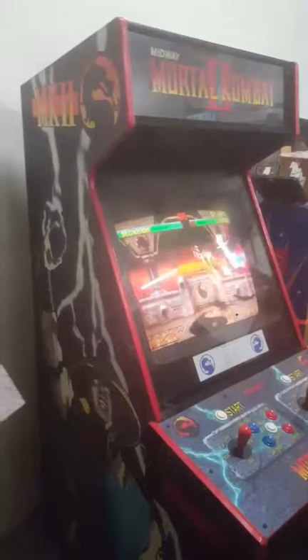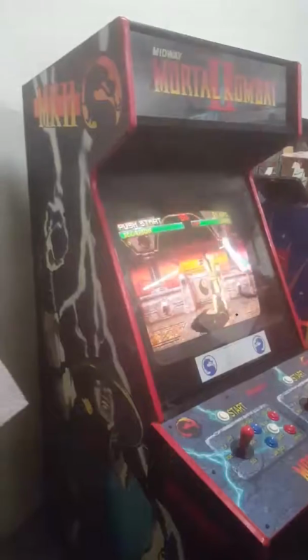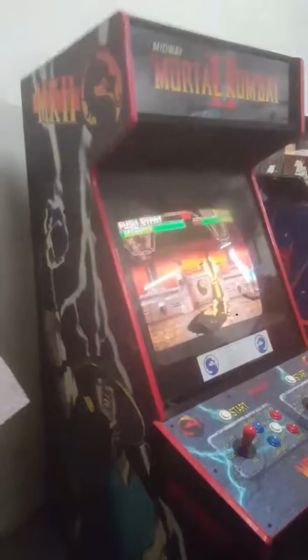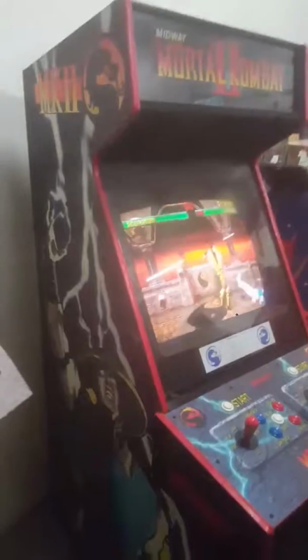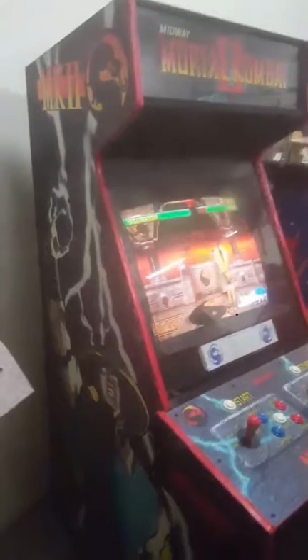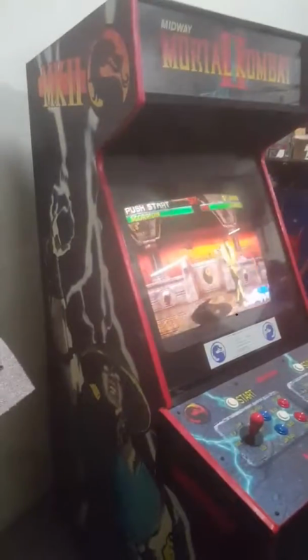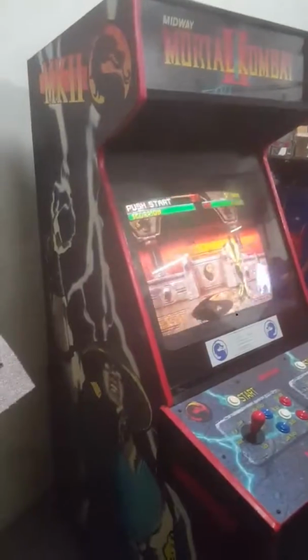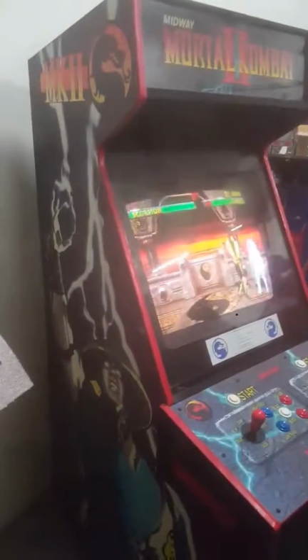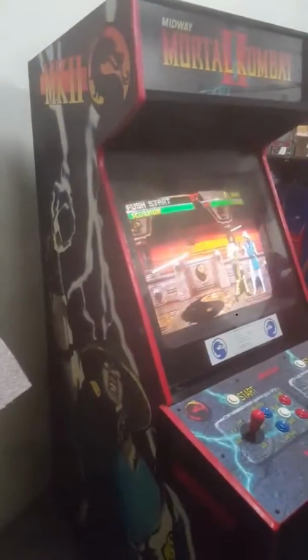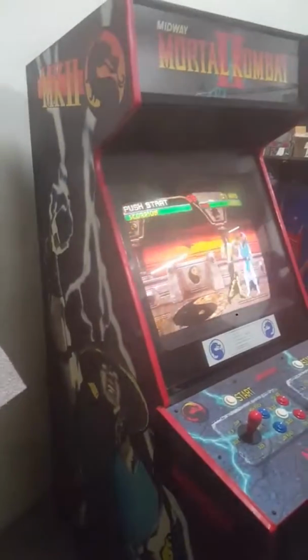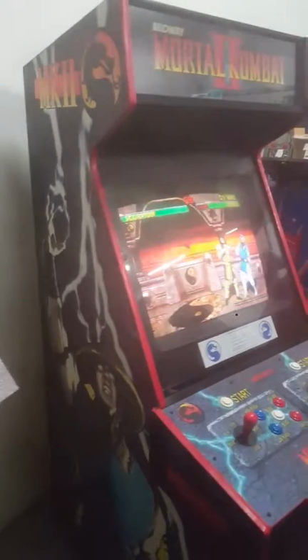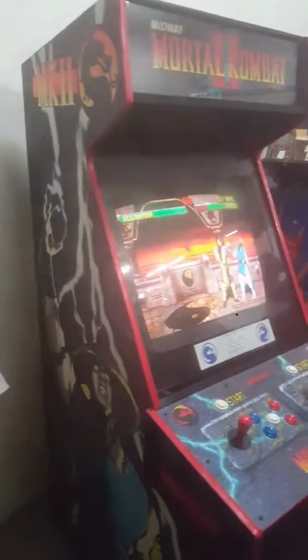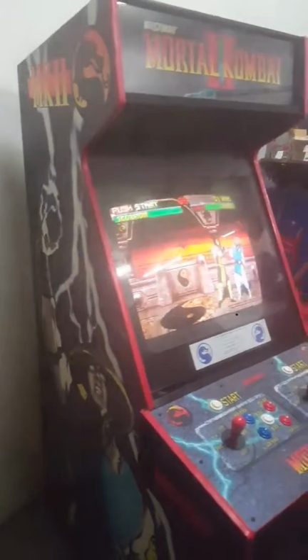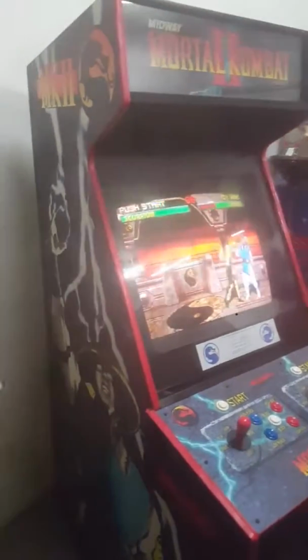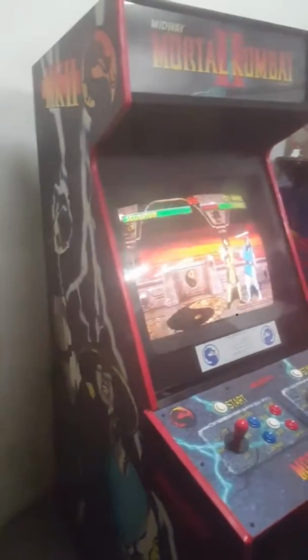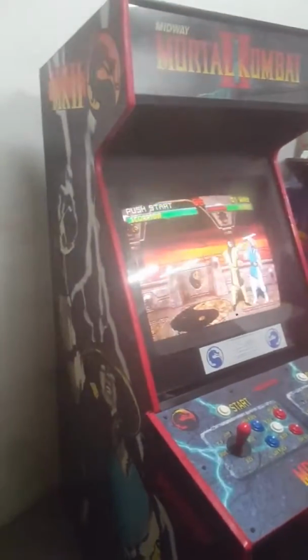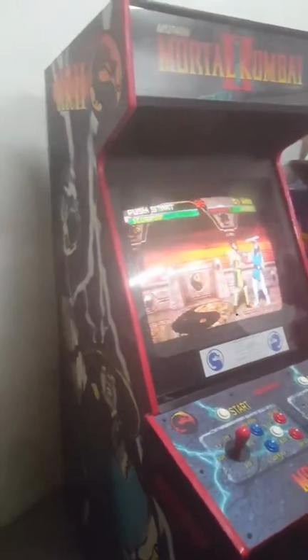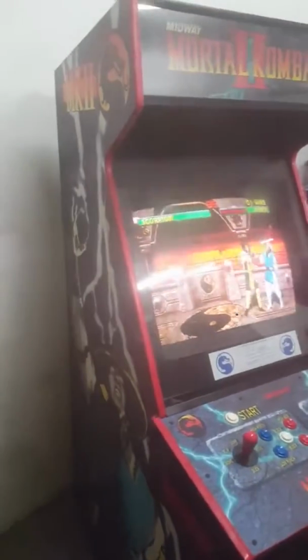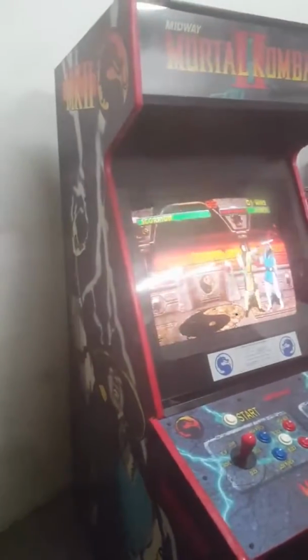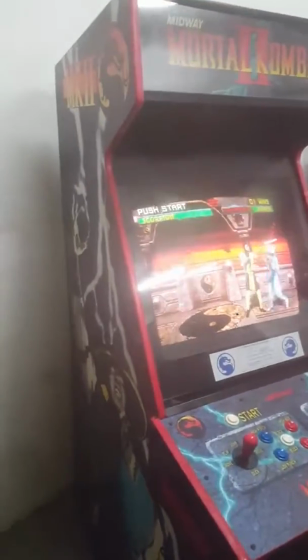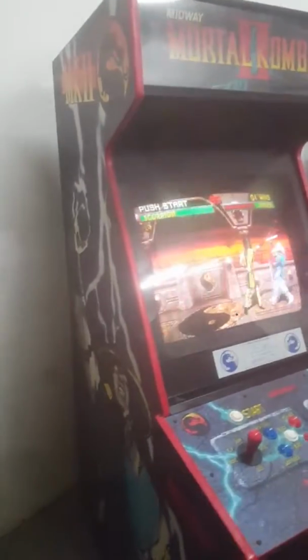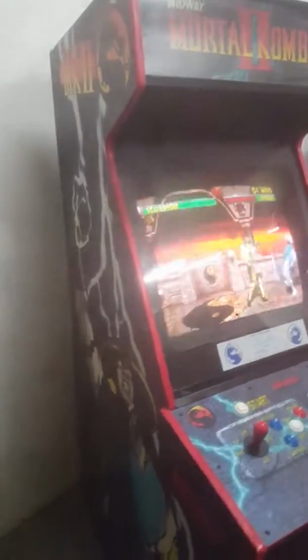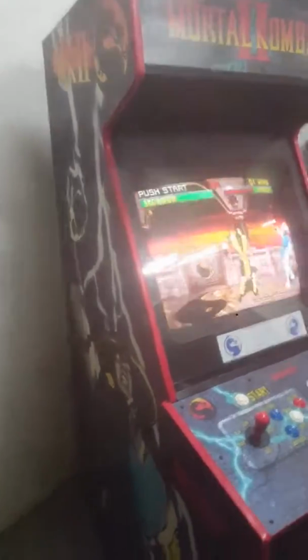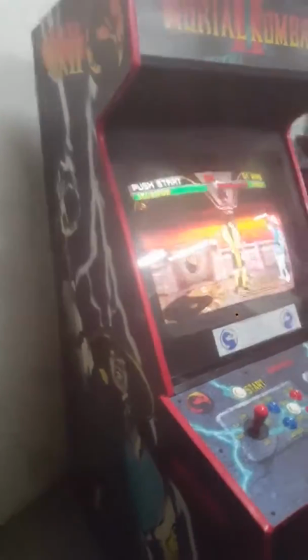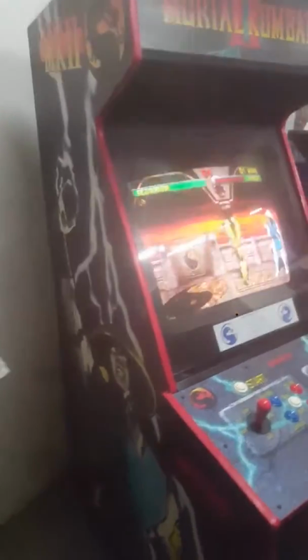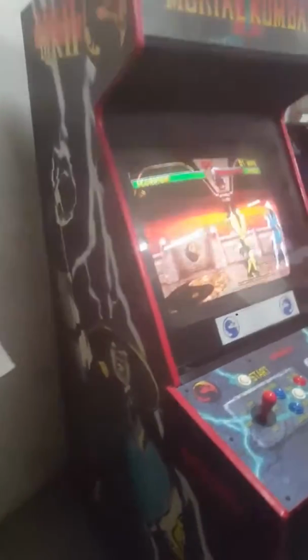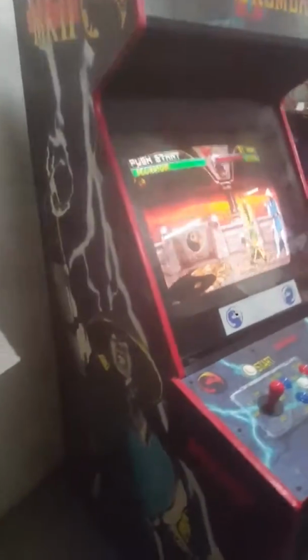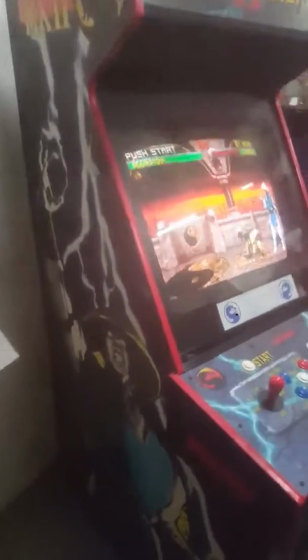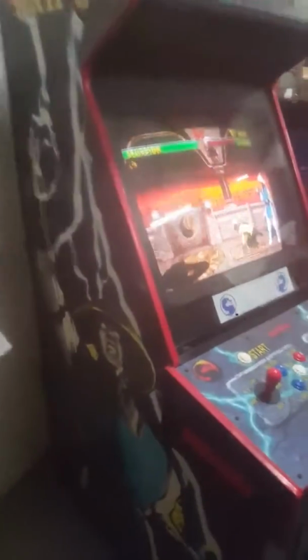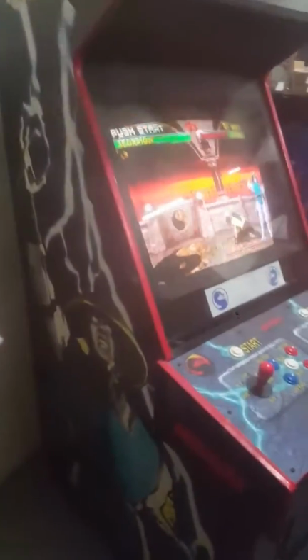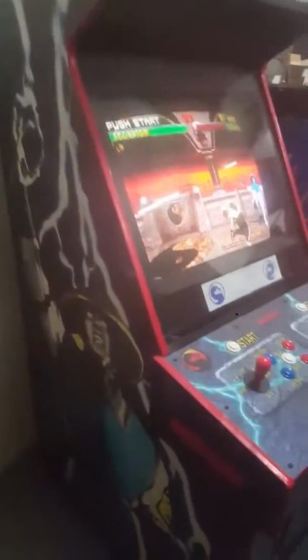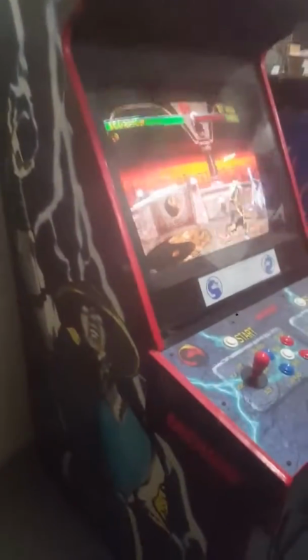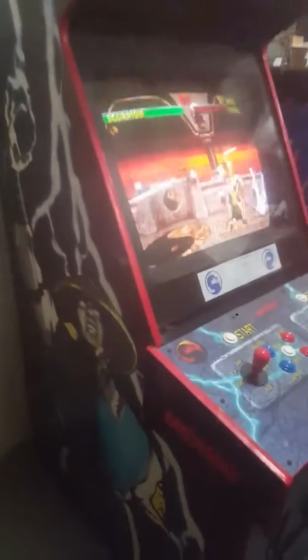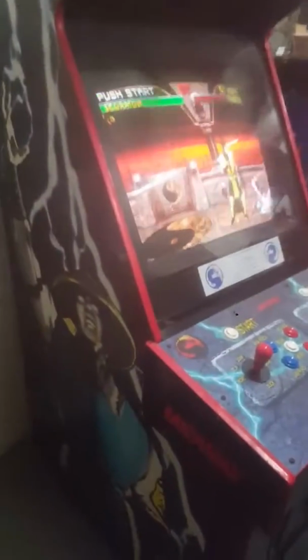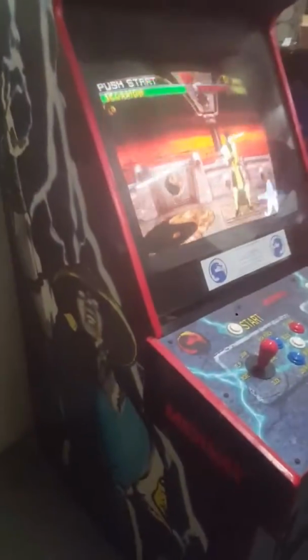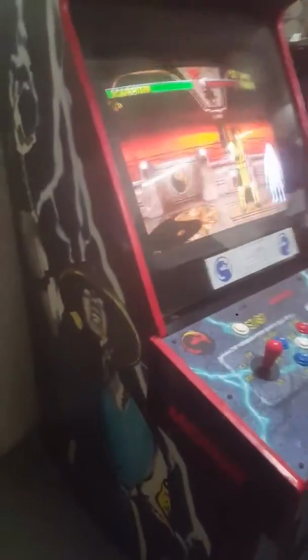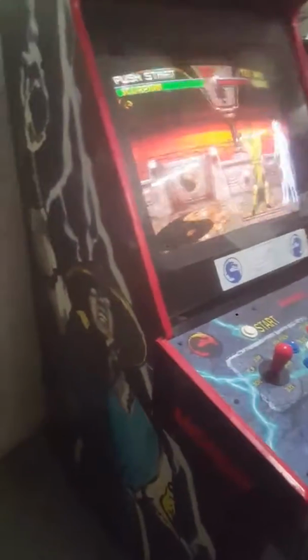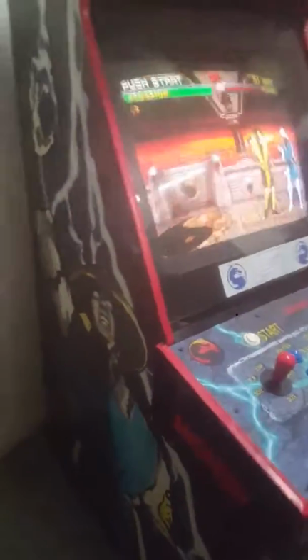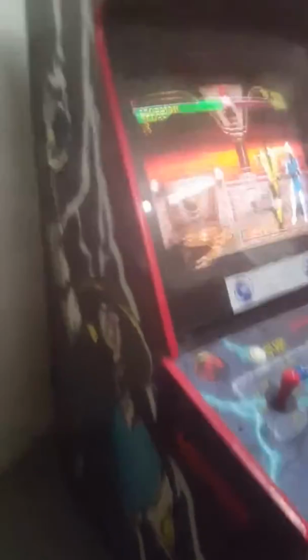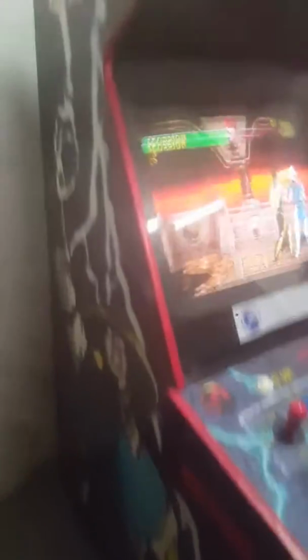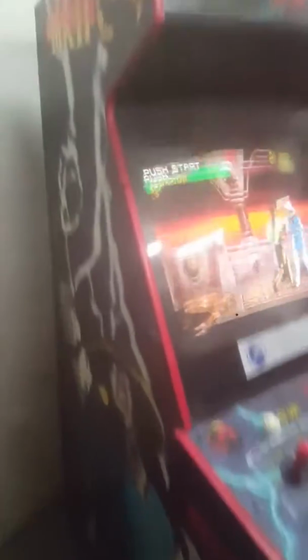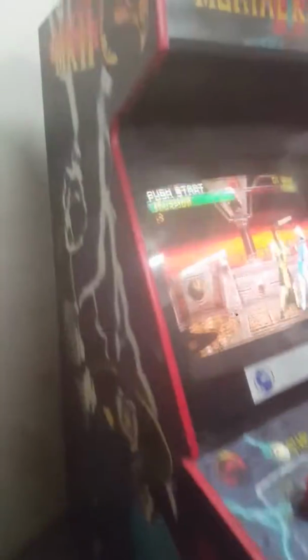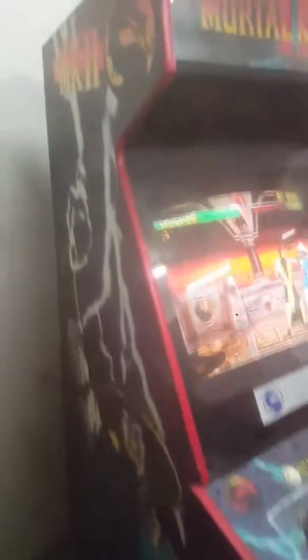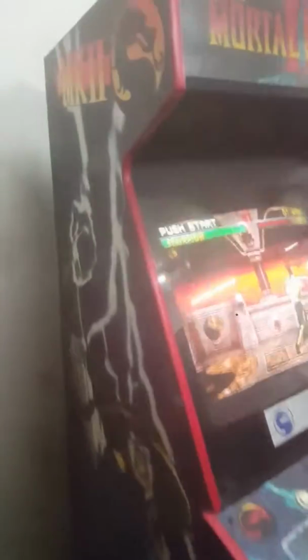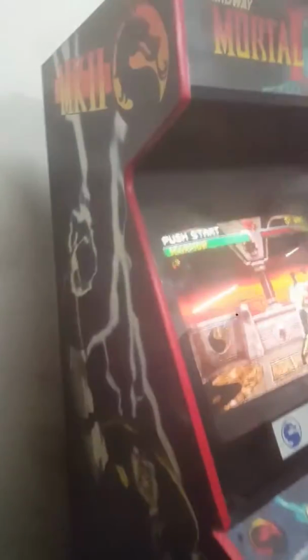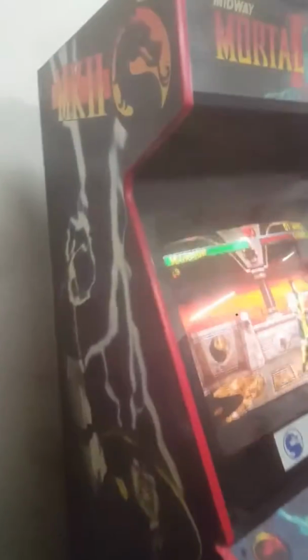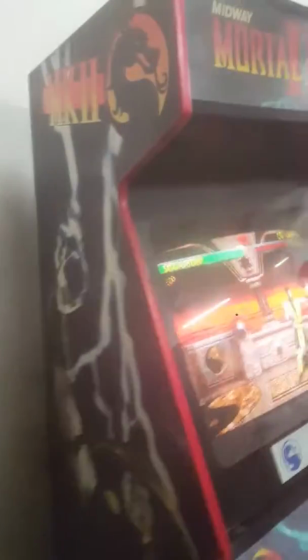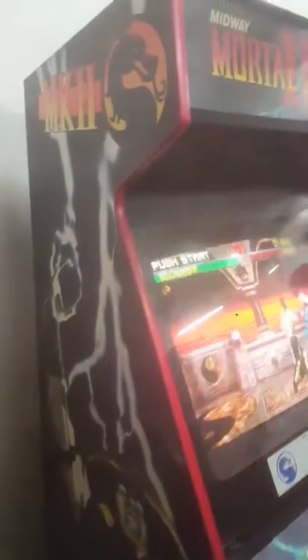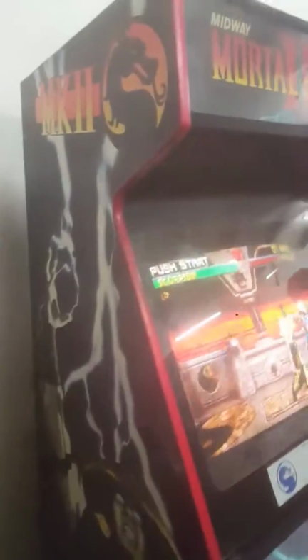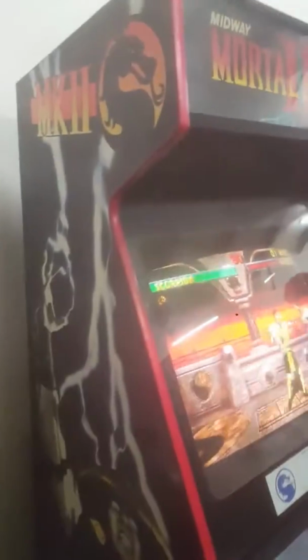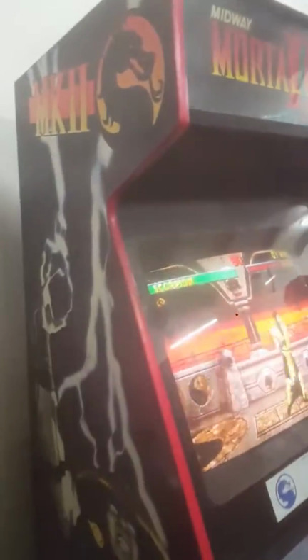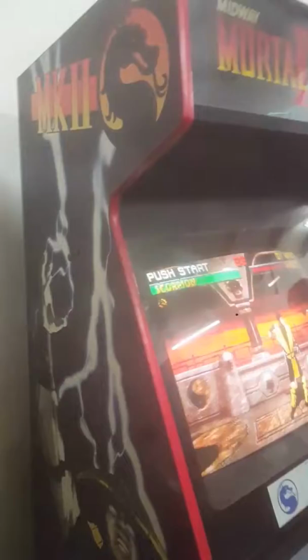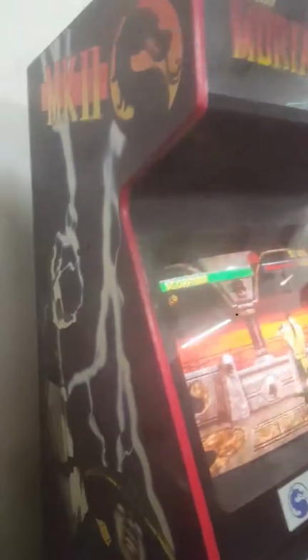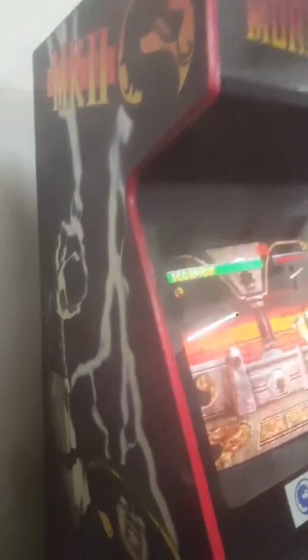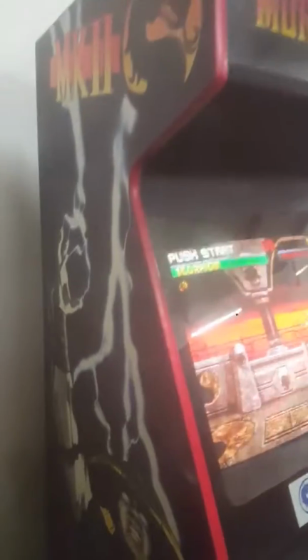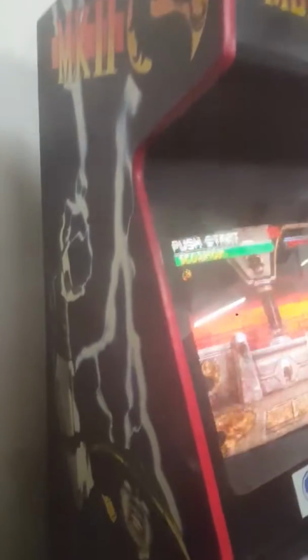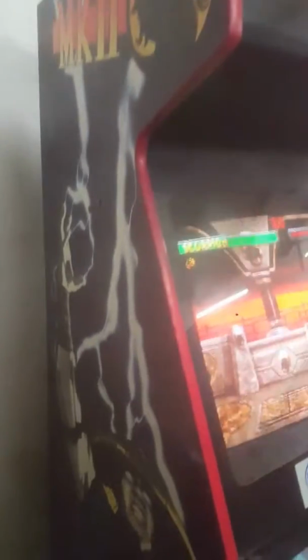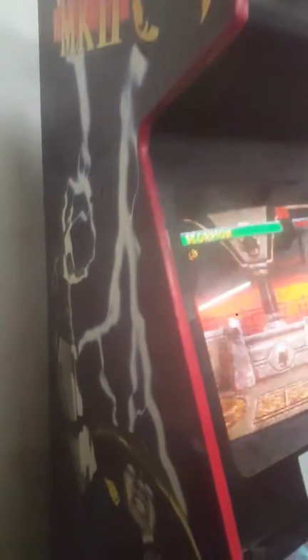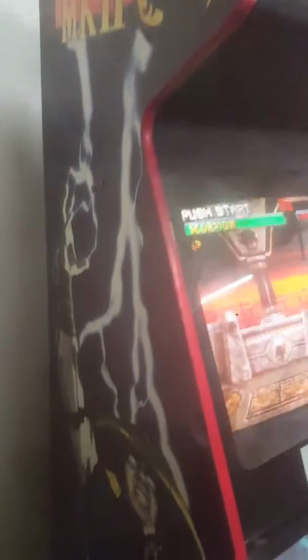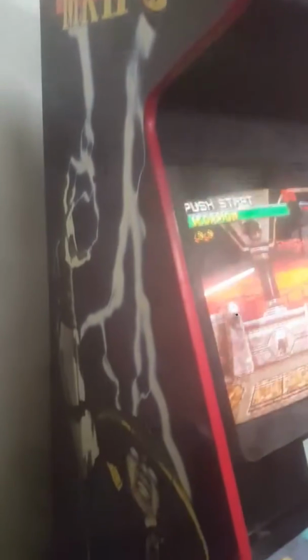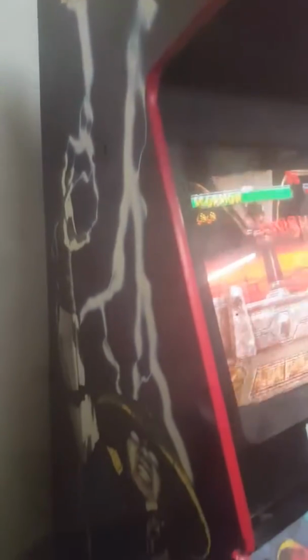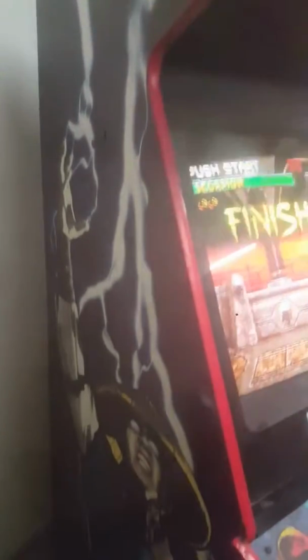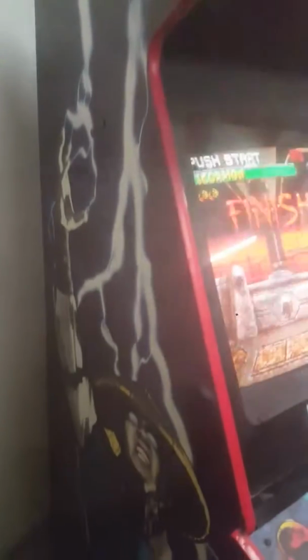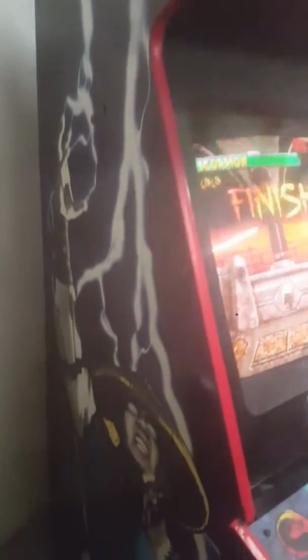My camera is a little messed up, so you might see some weird imperfections on it, but here's the Mortal Kombat 2.